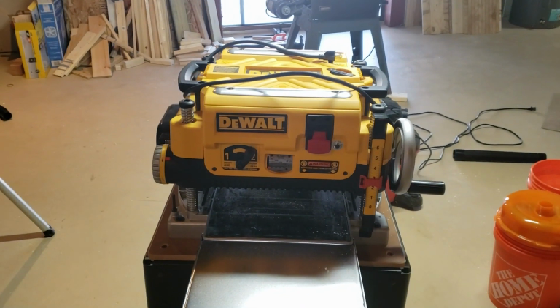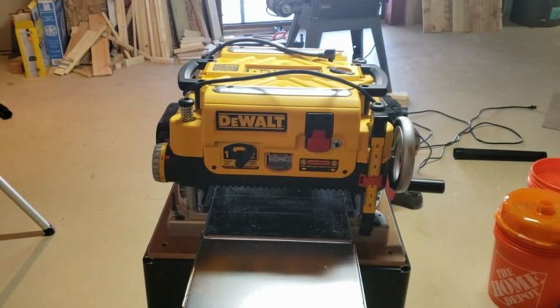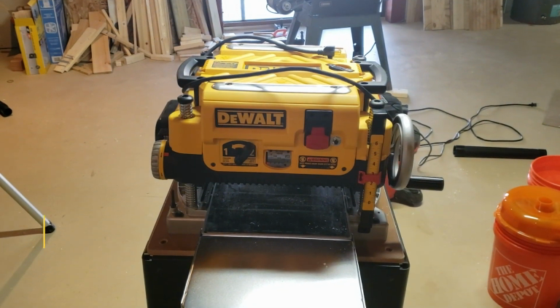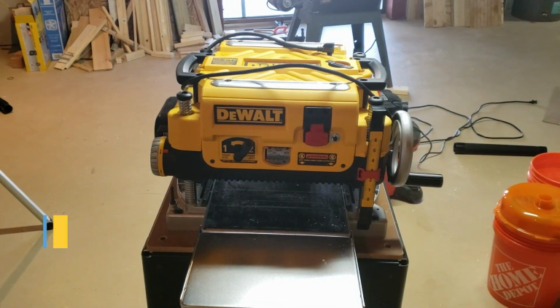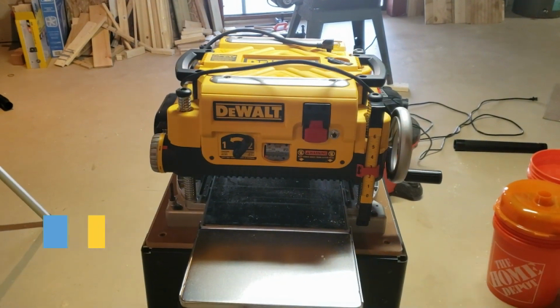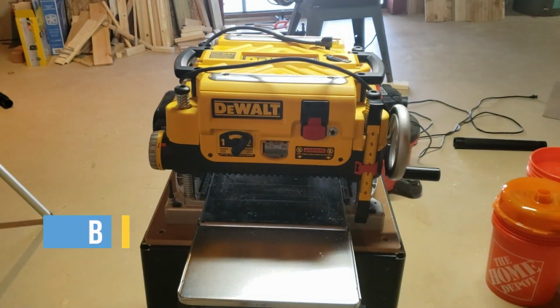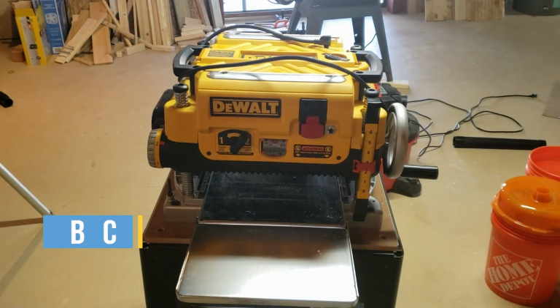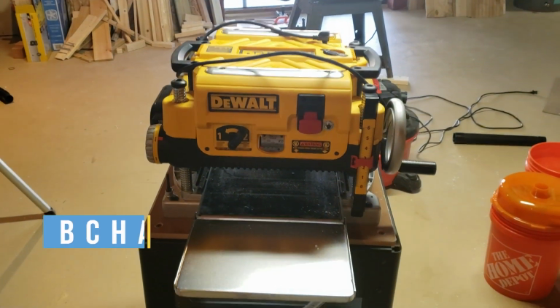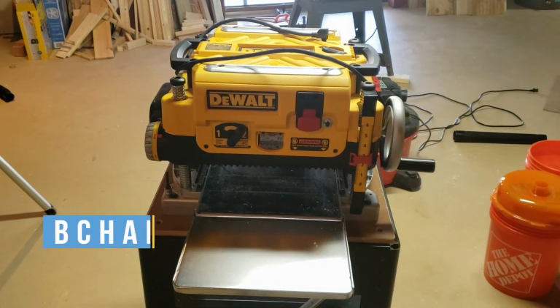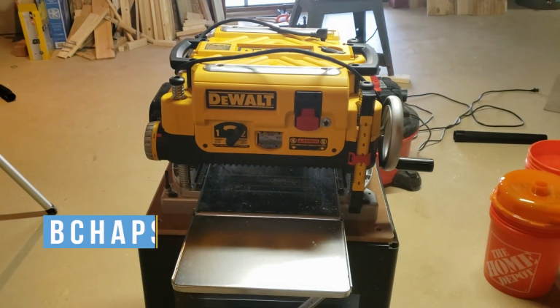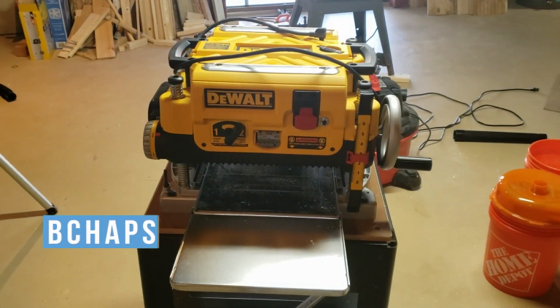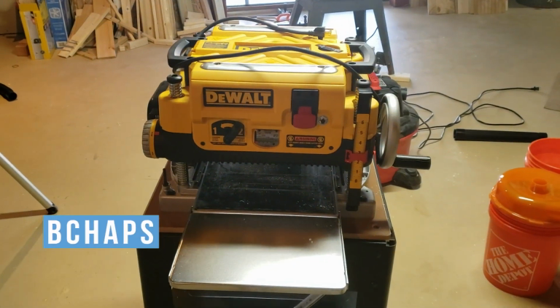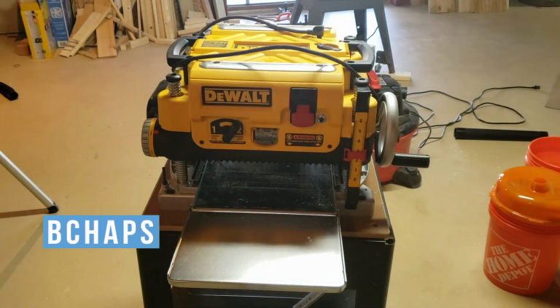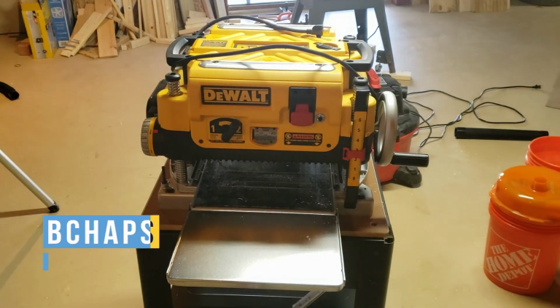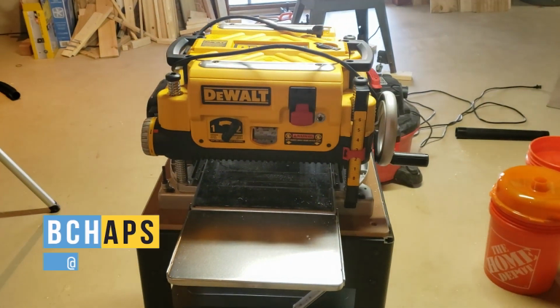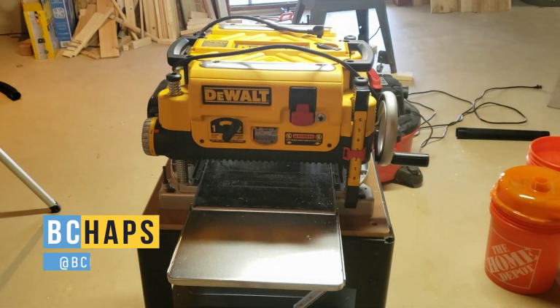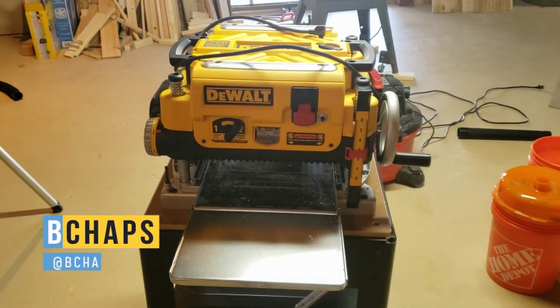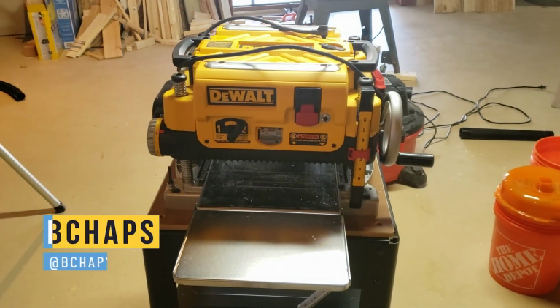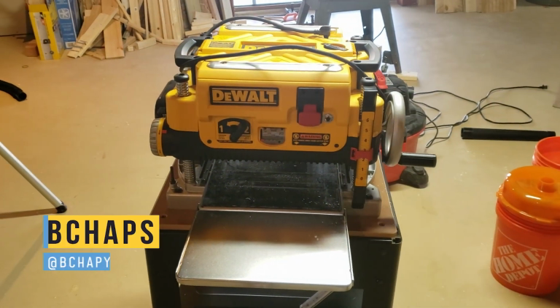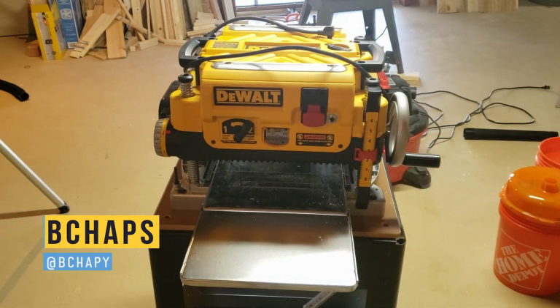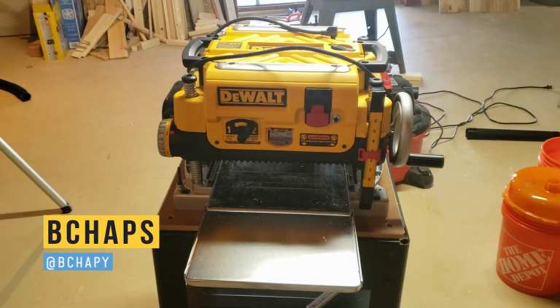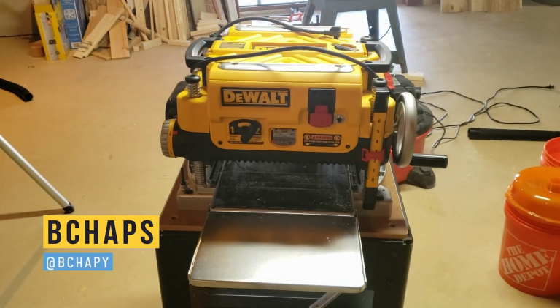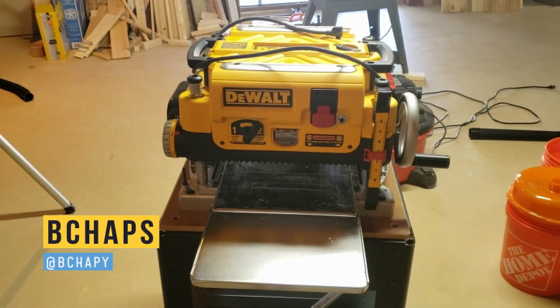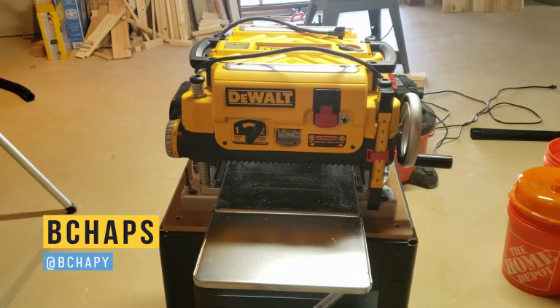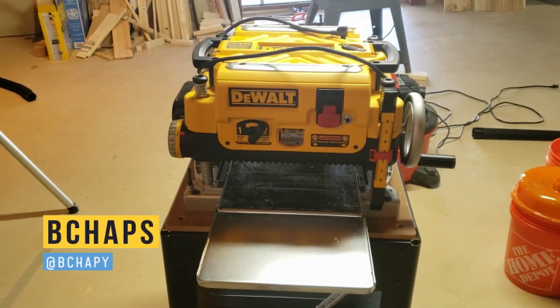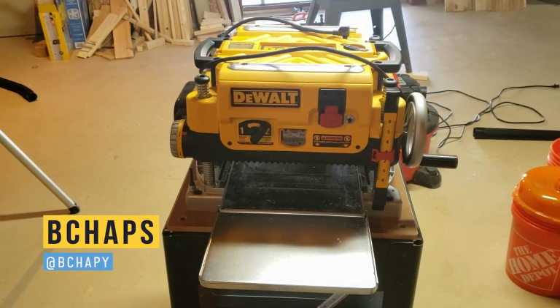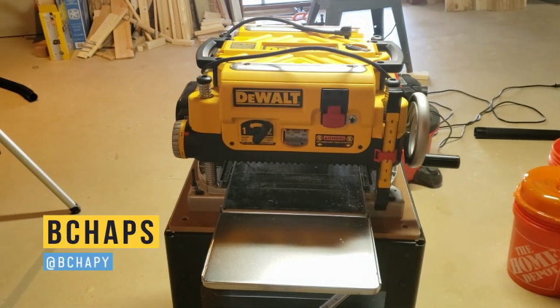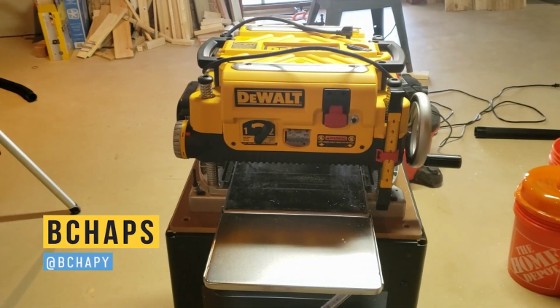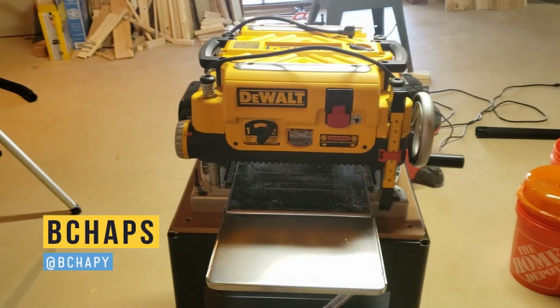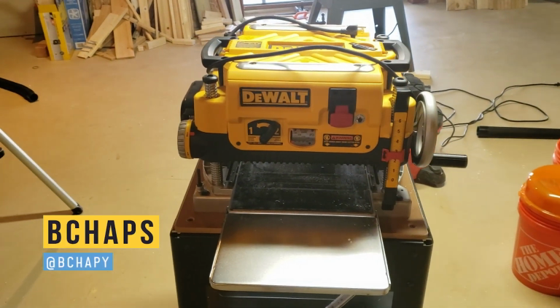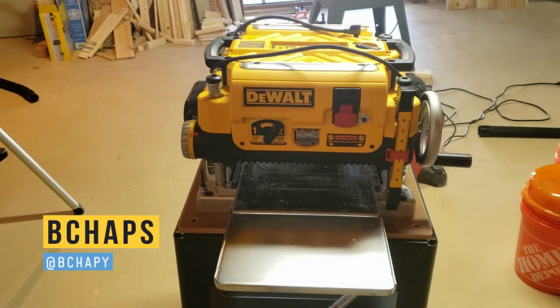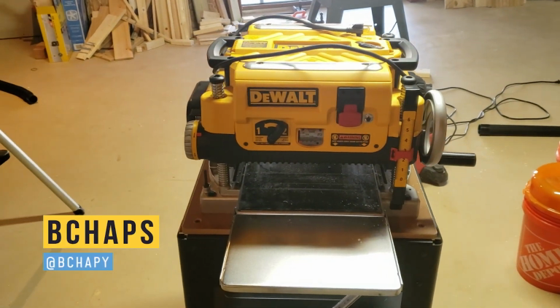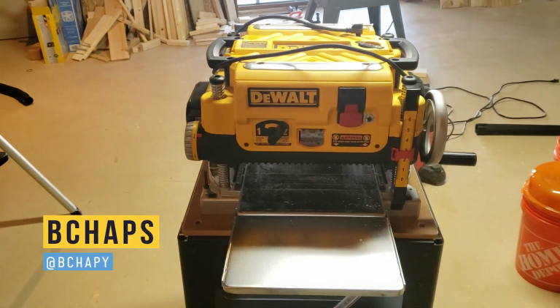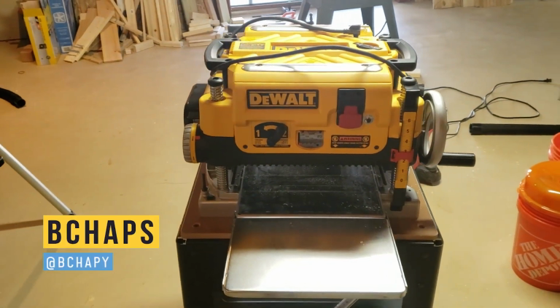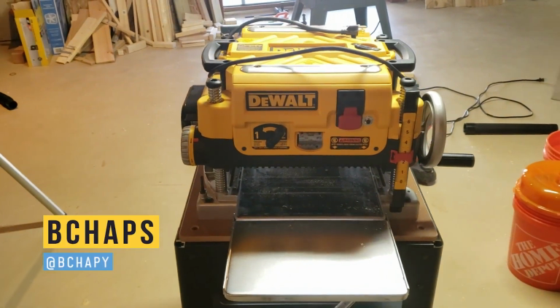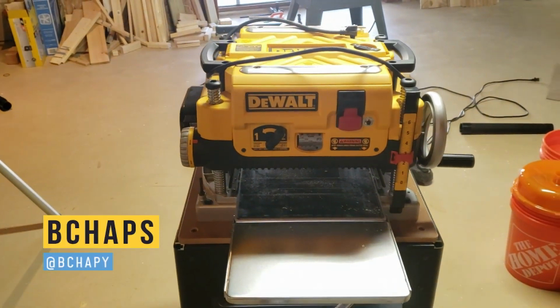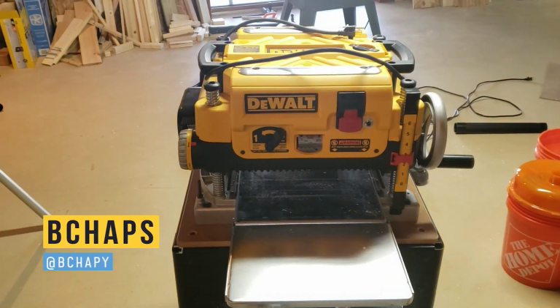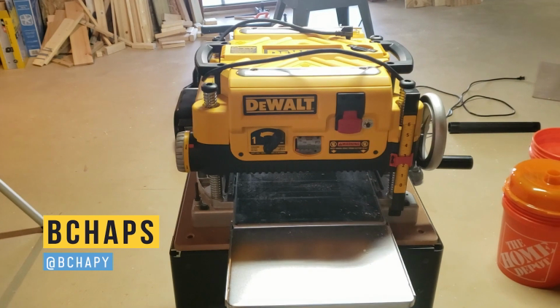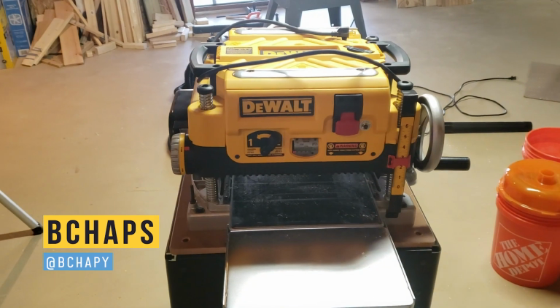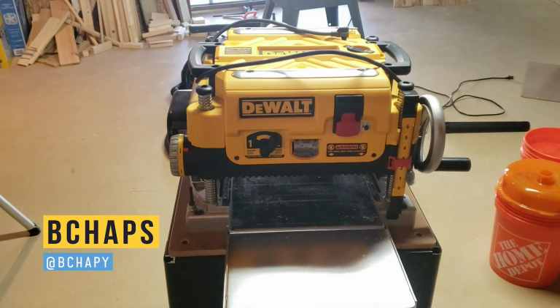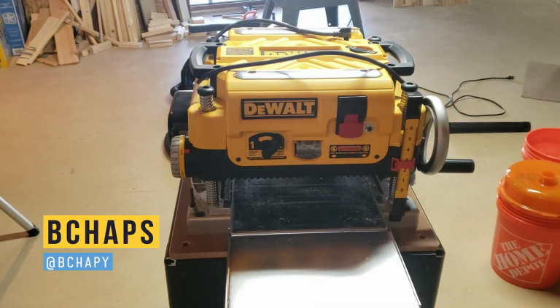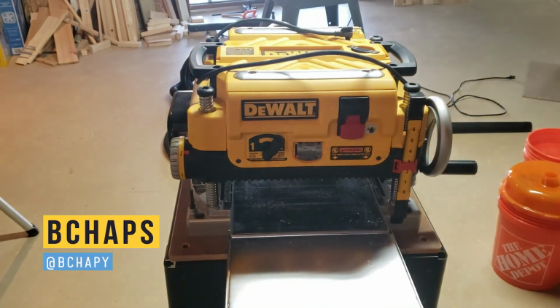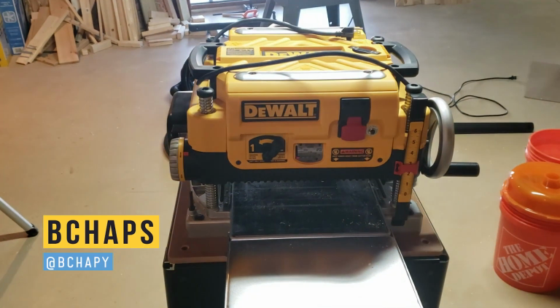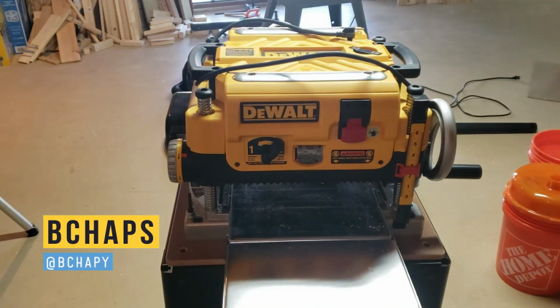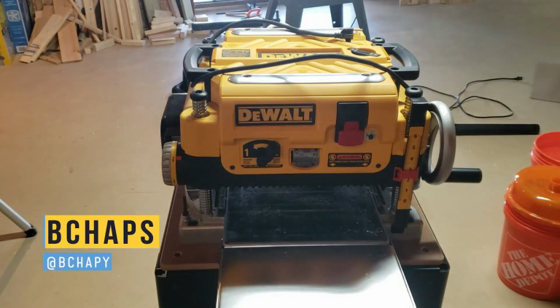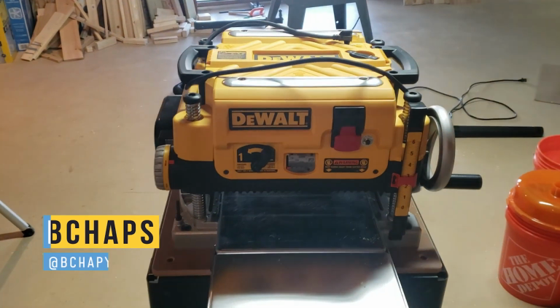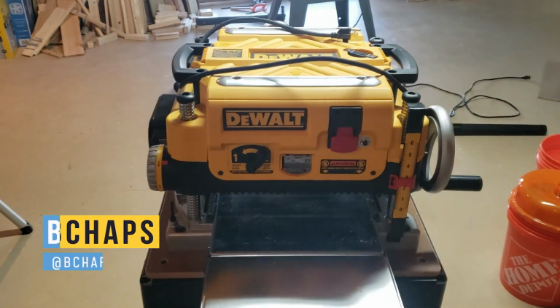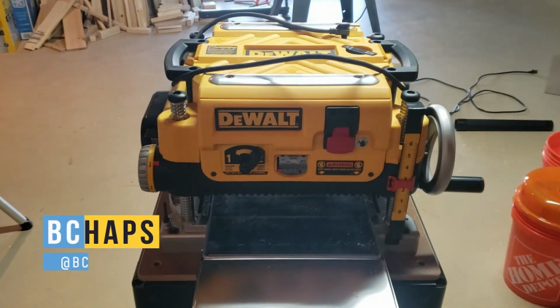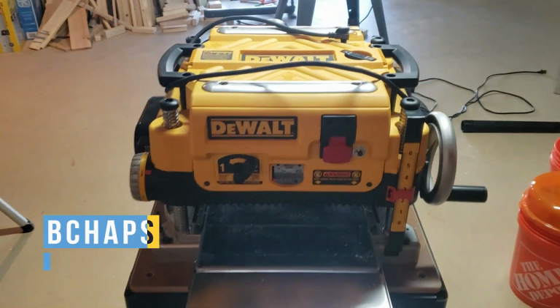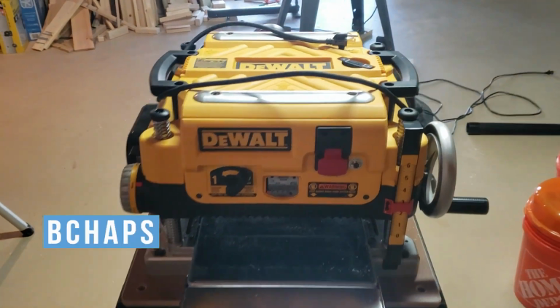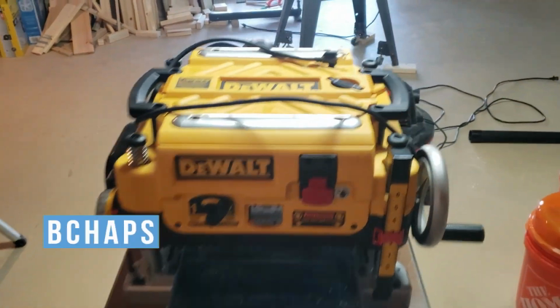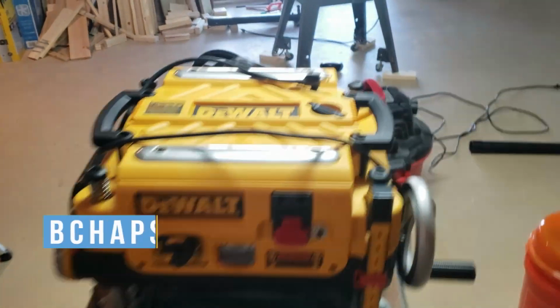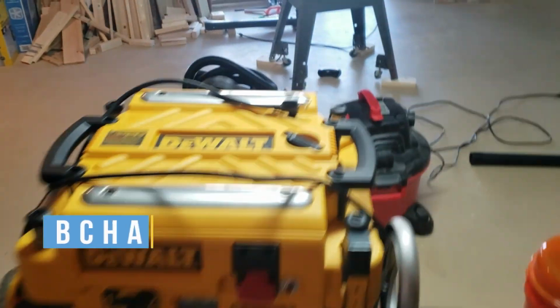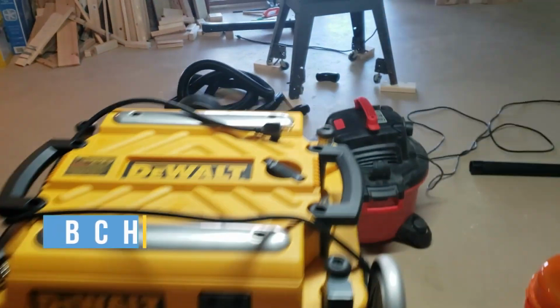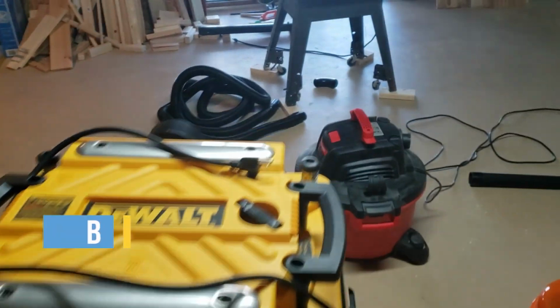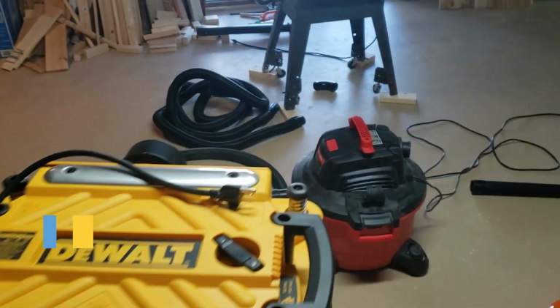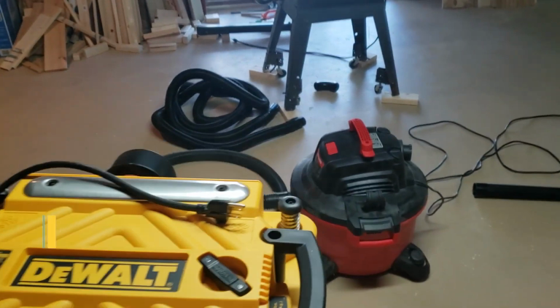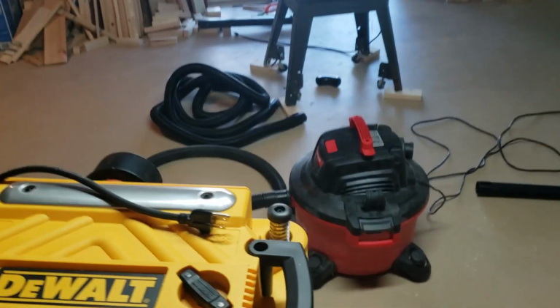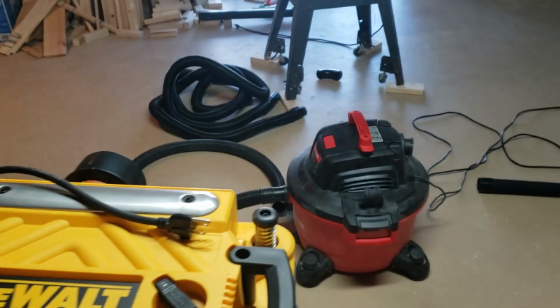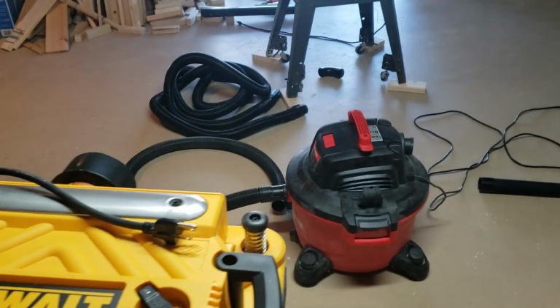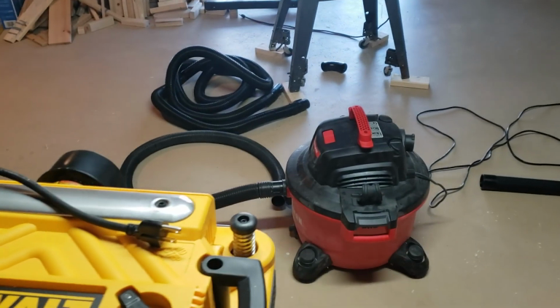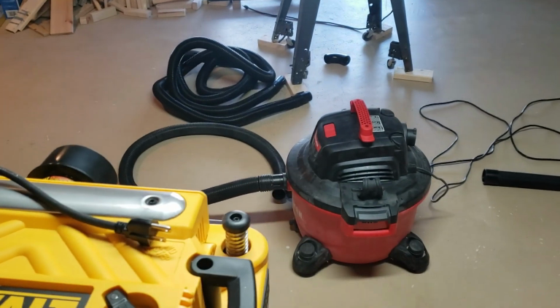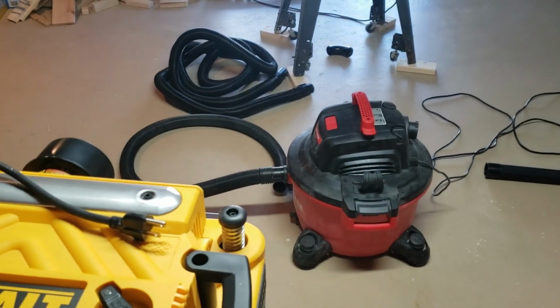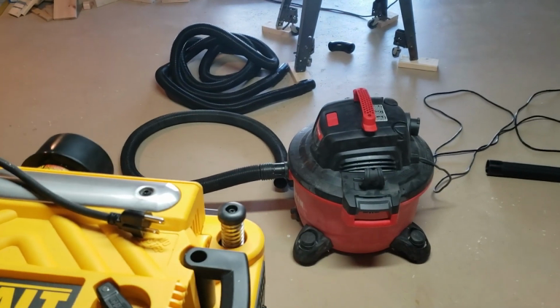Hey everyone, Chaps here. This is a planer, more specifically the DeWalt DW735X, and this is a shop vac.